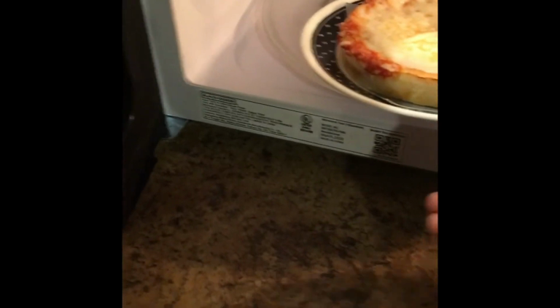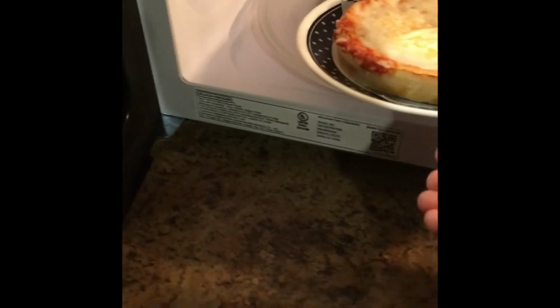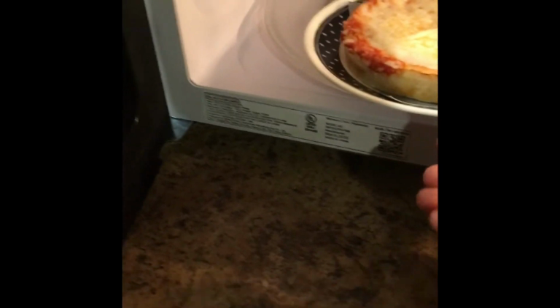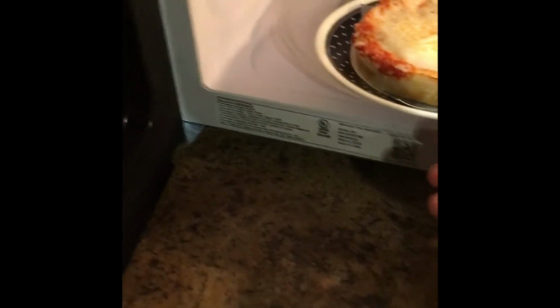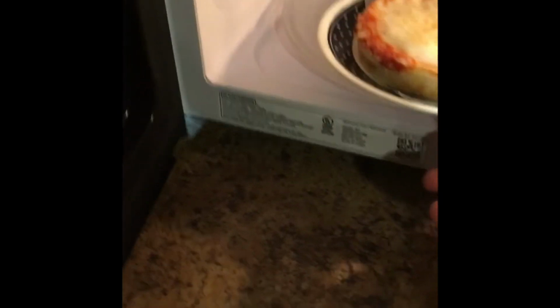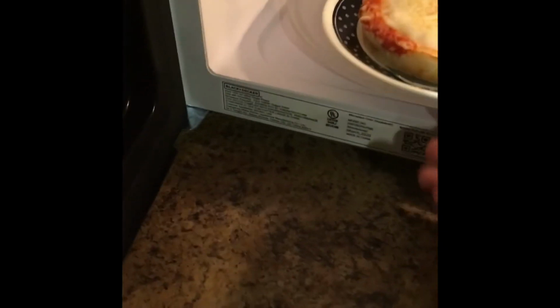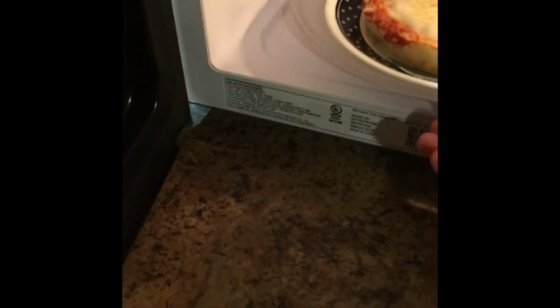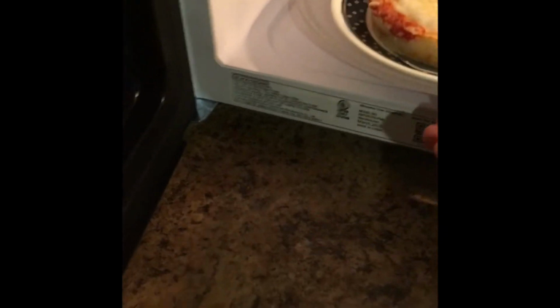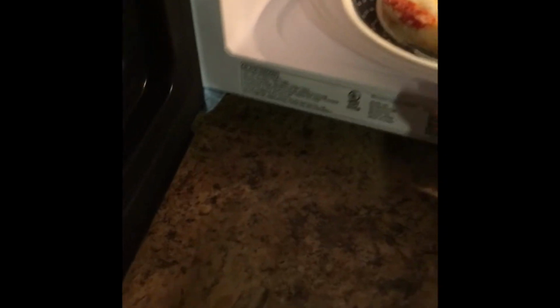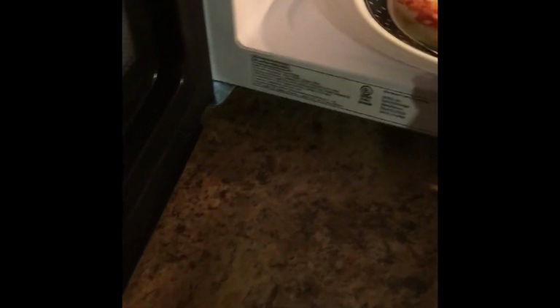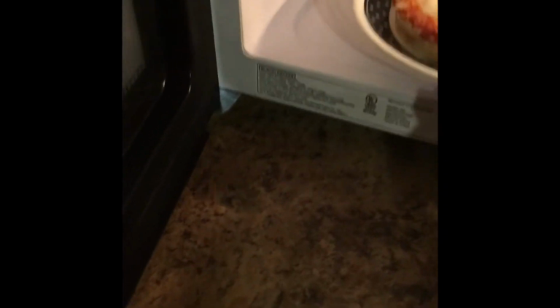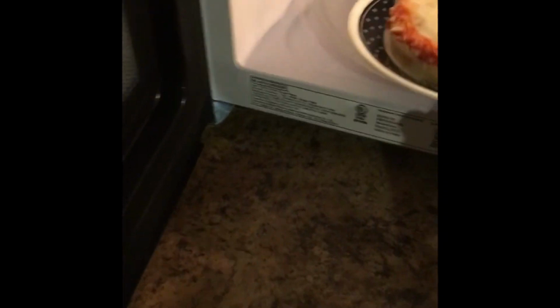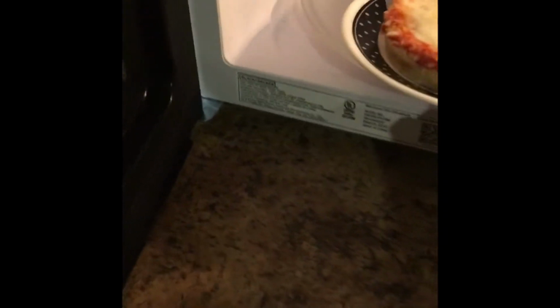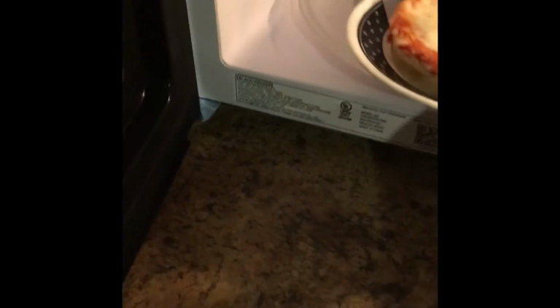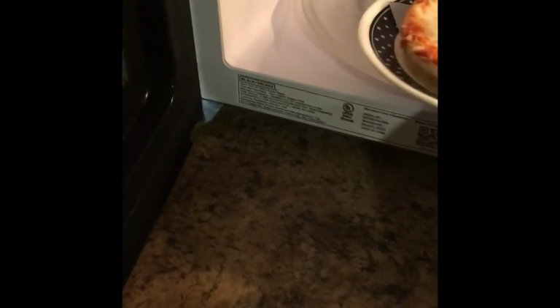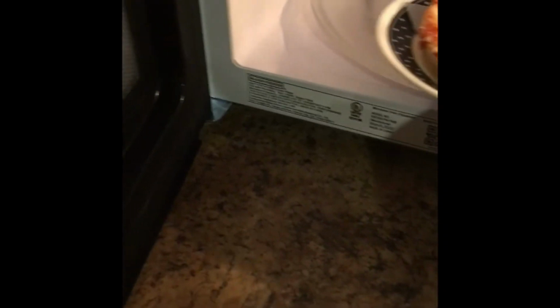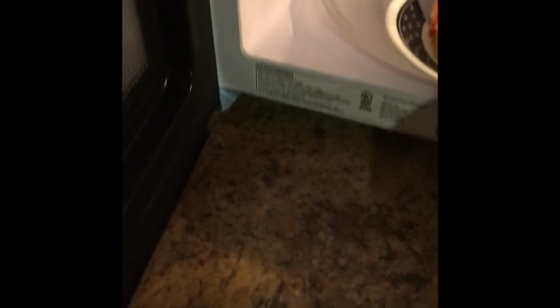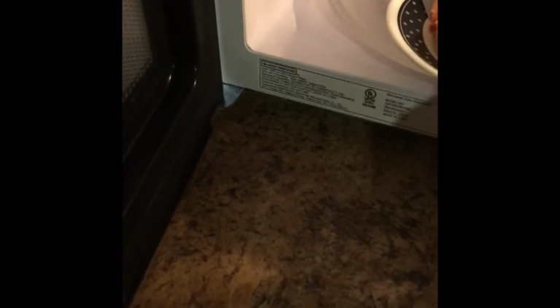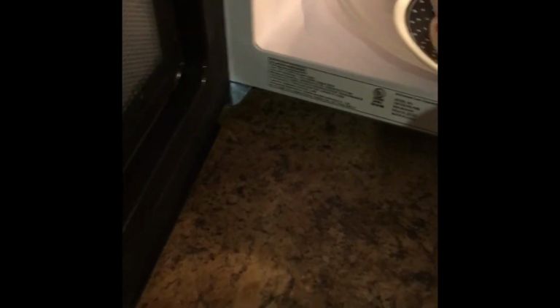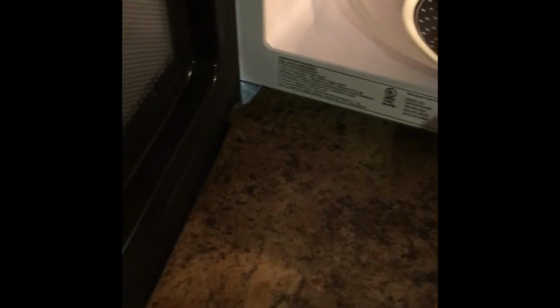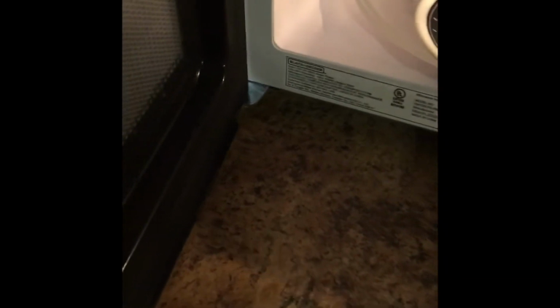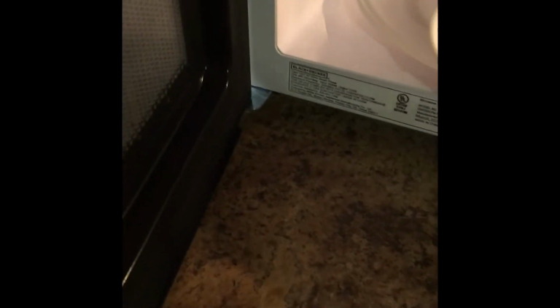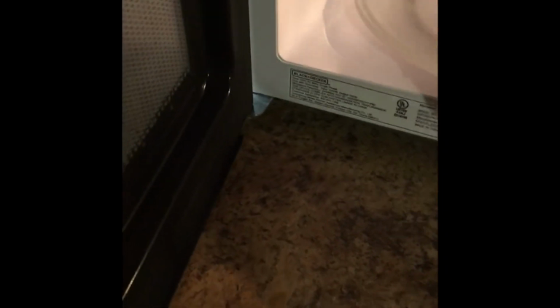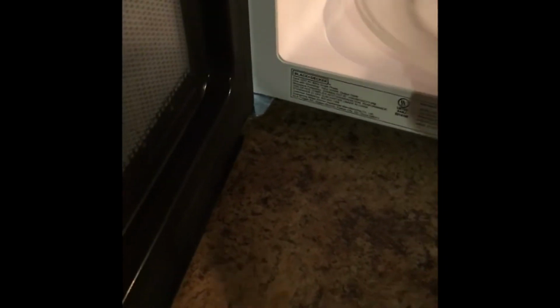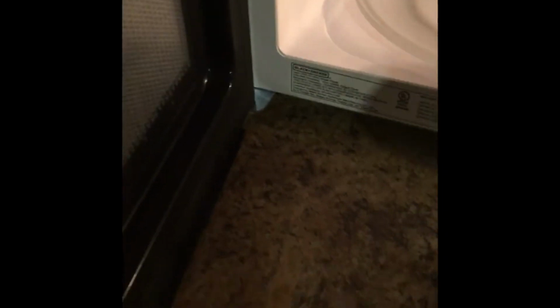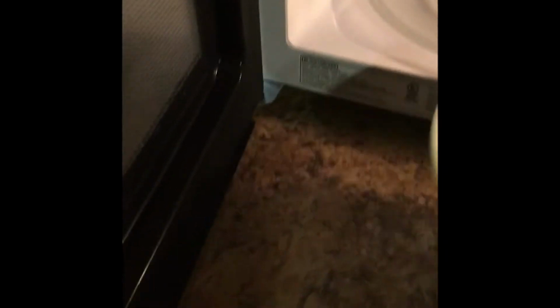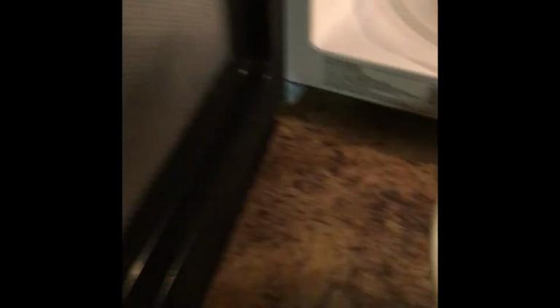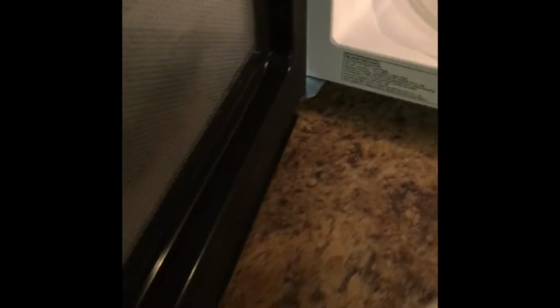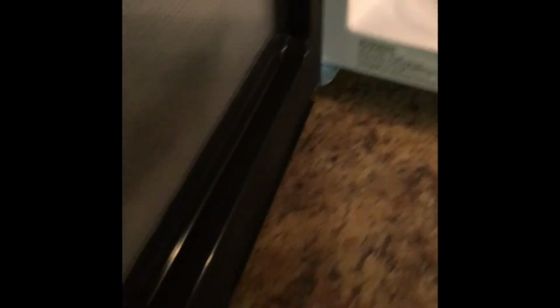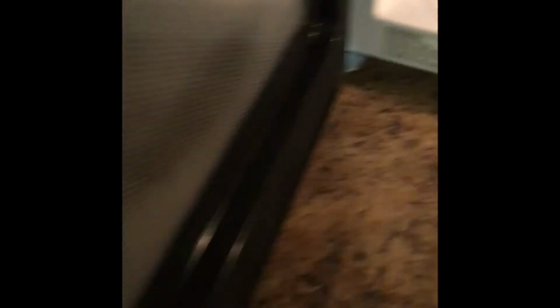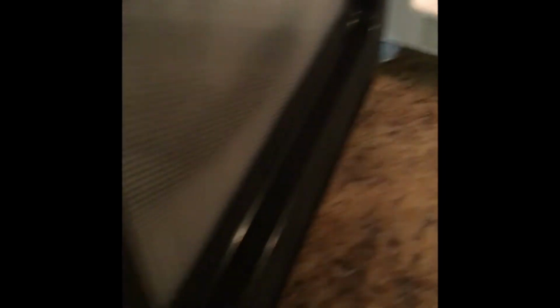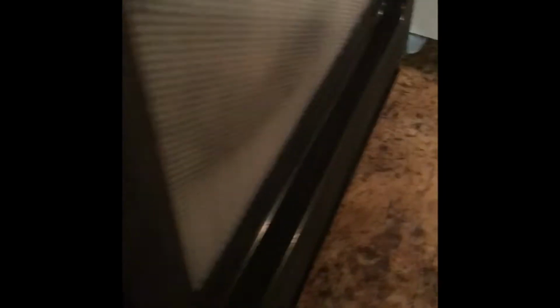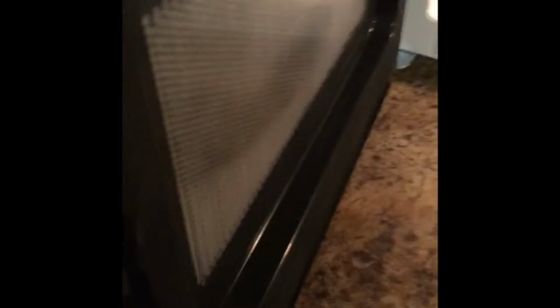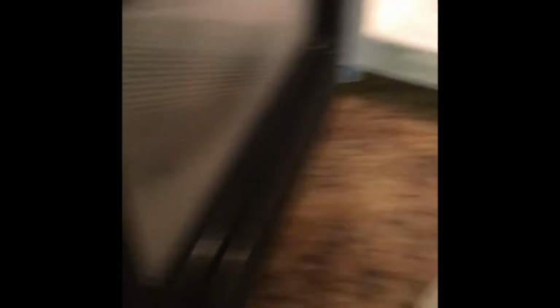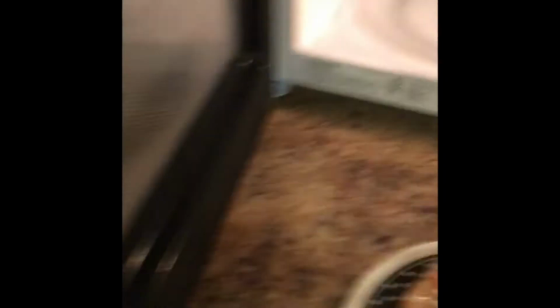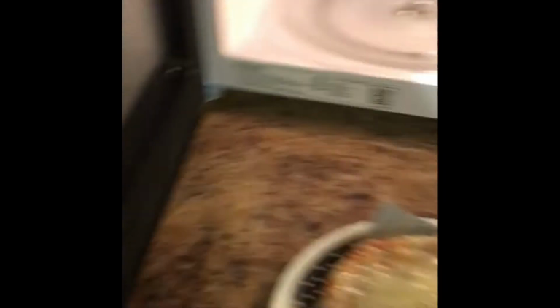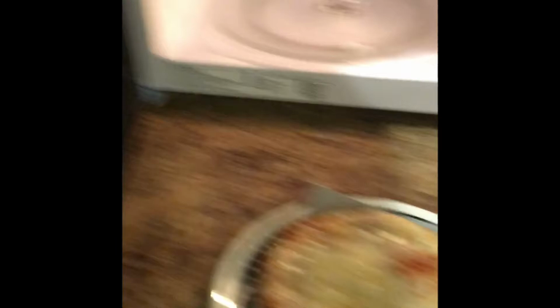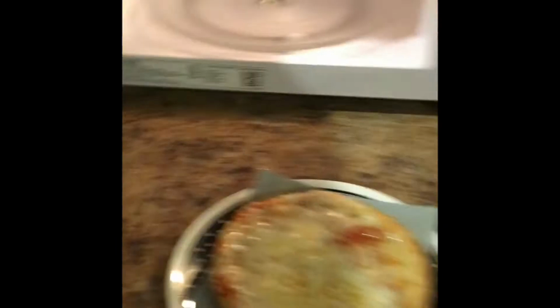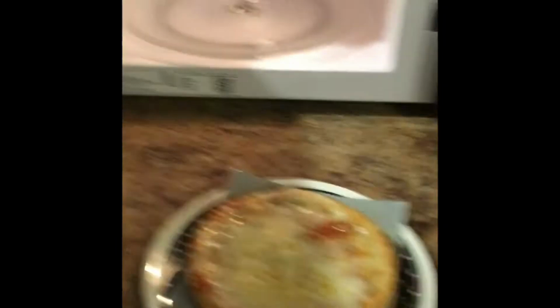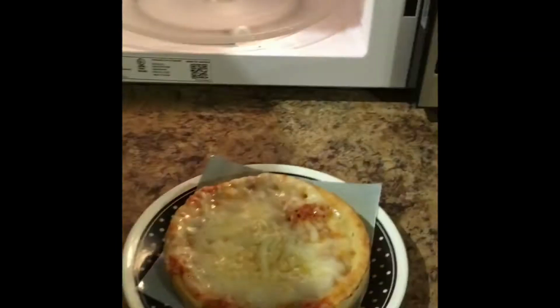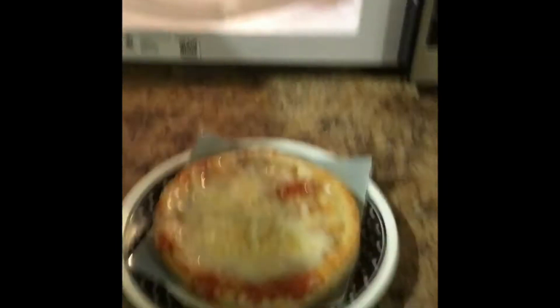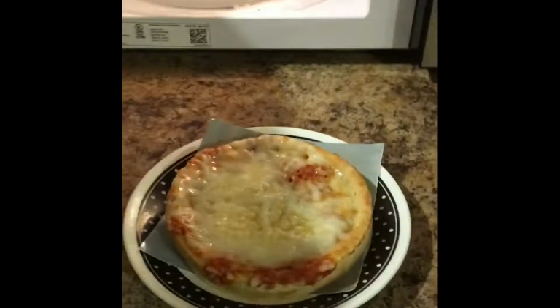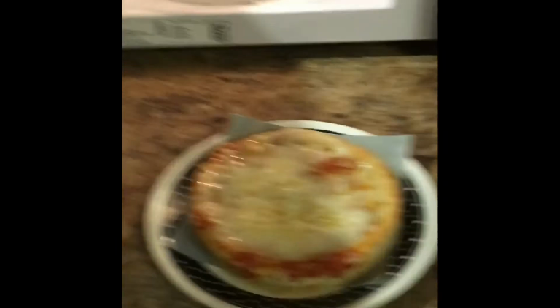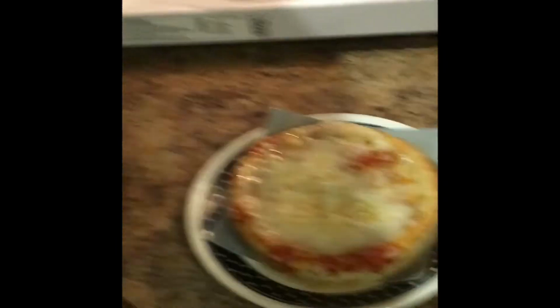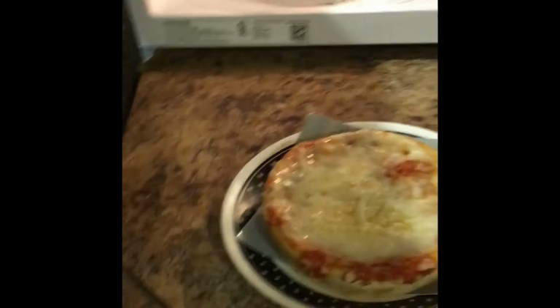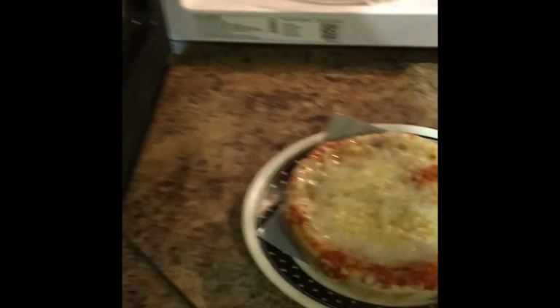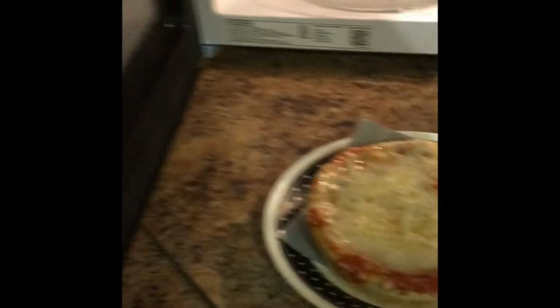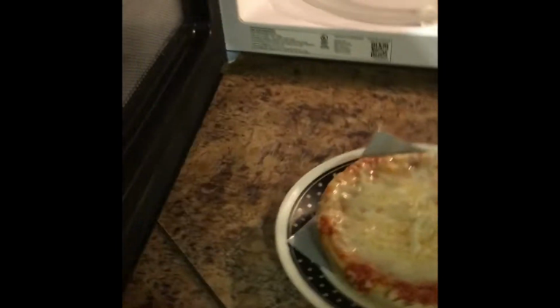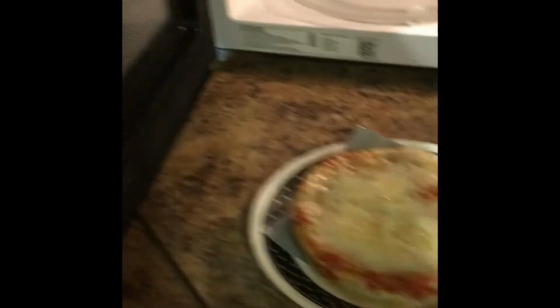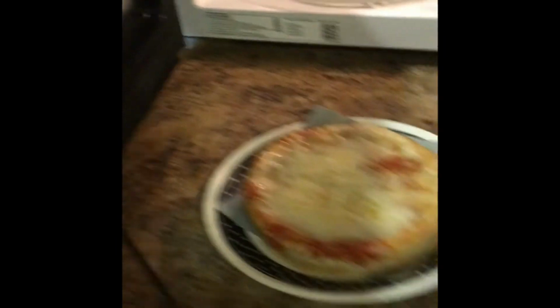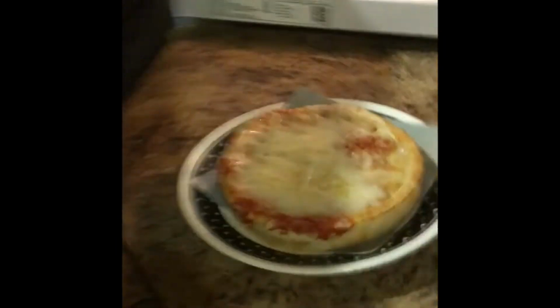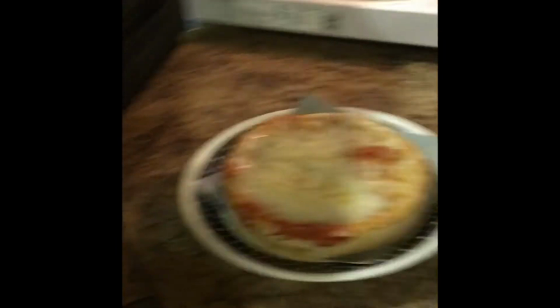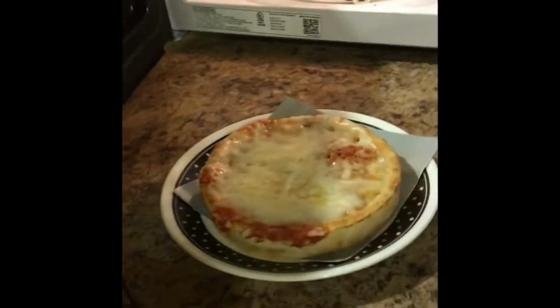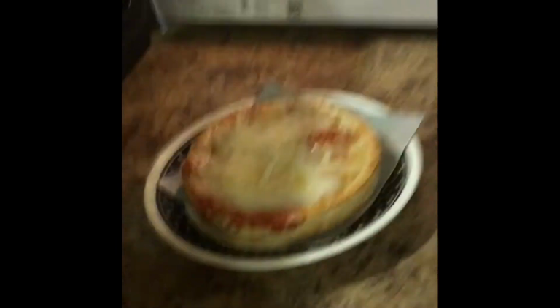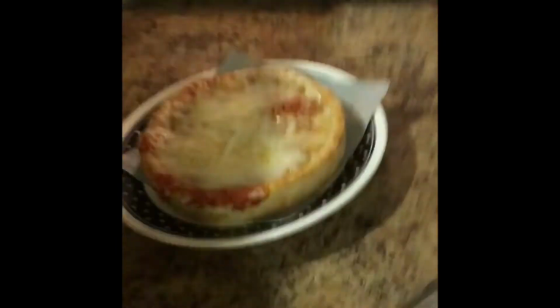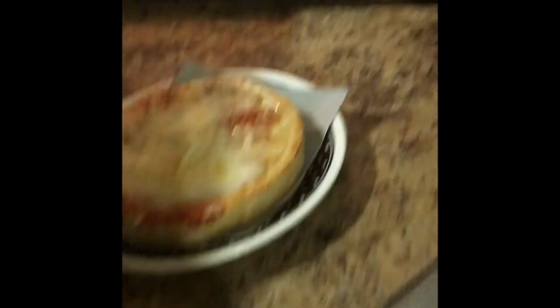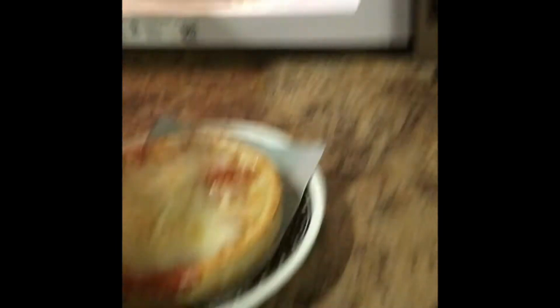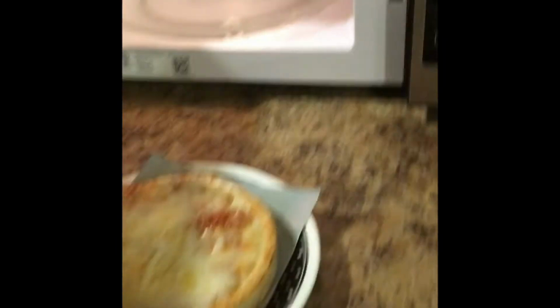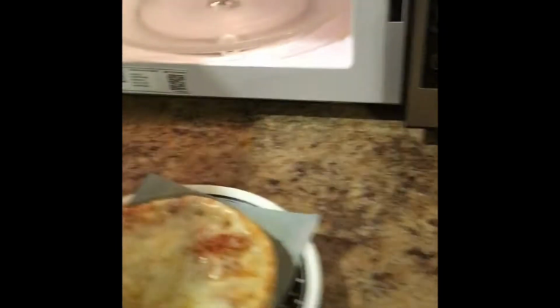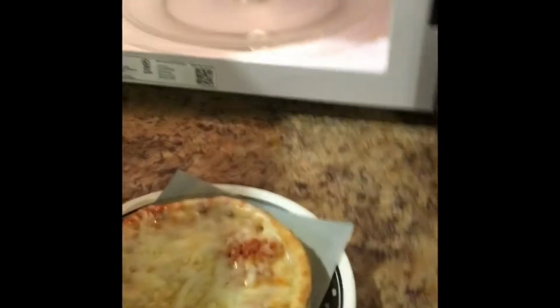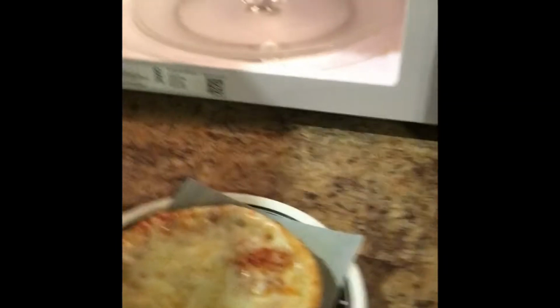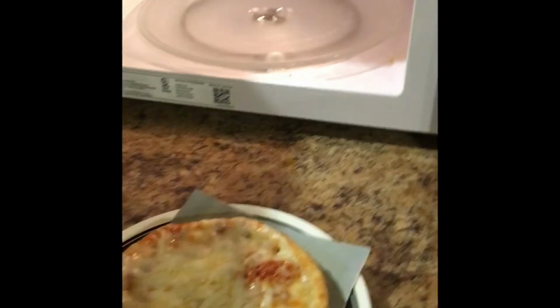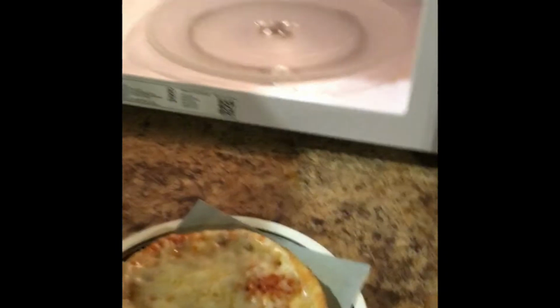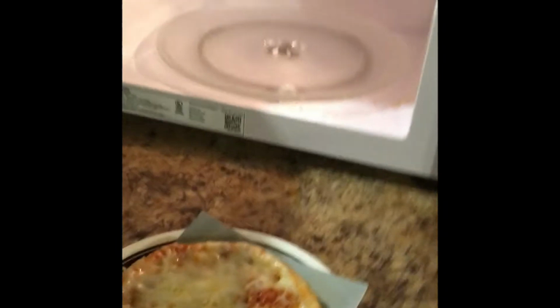It hurts. It really hurts to enjoy something.